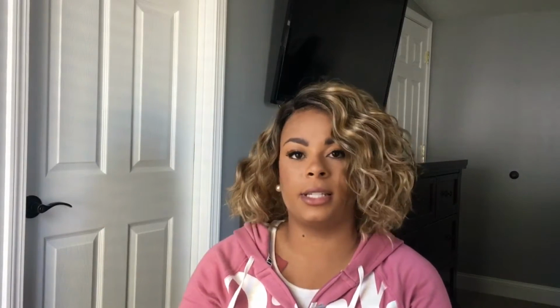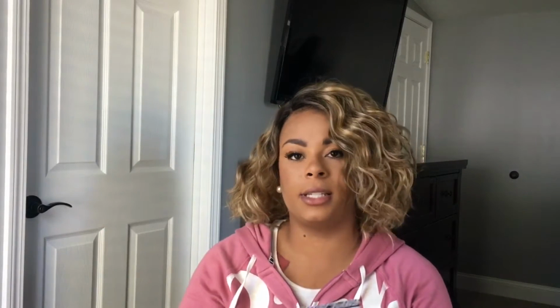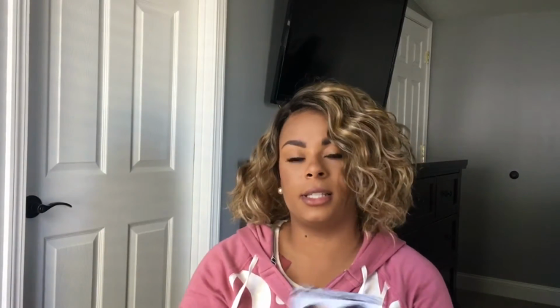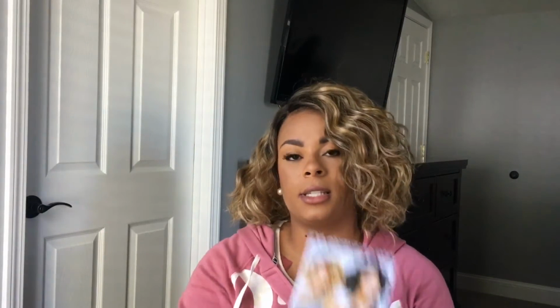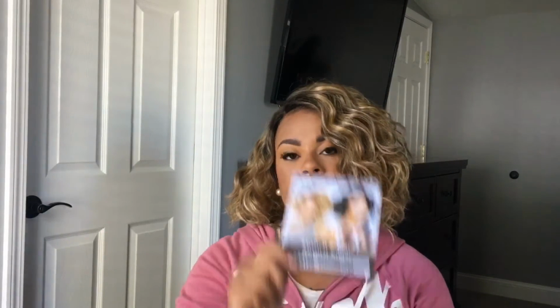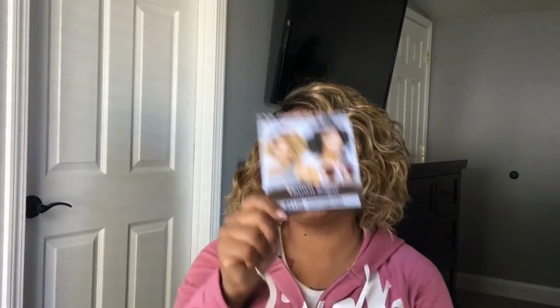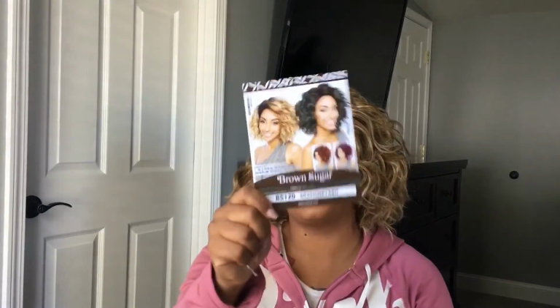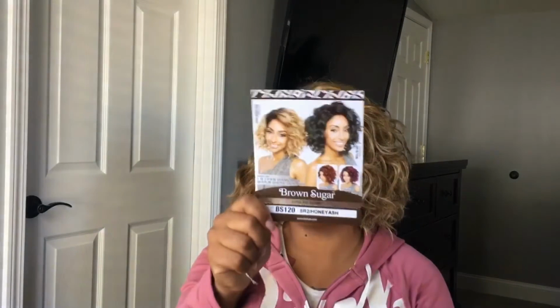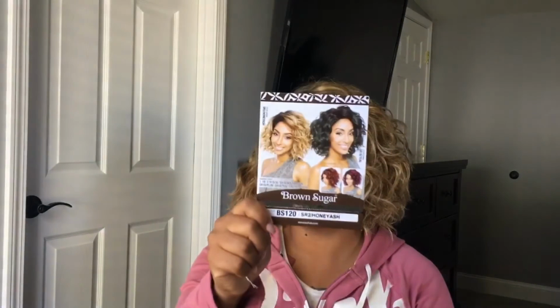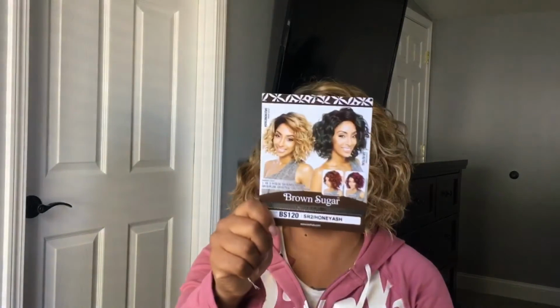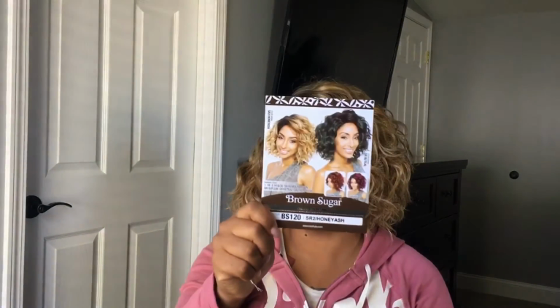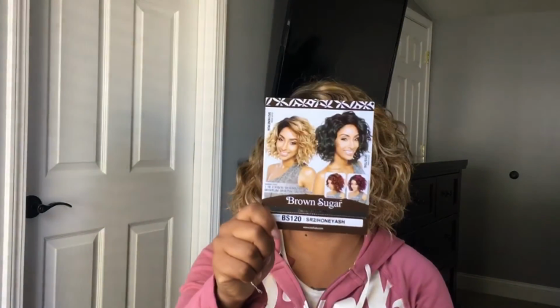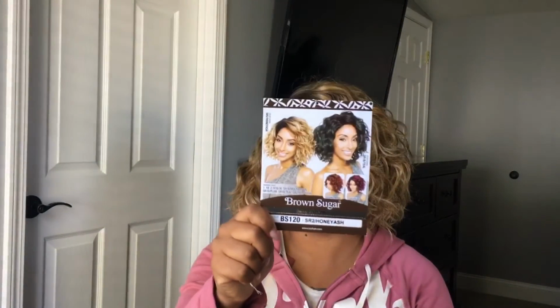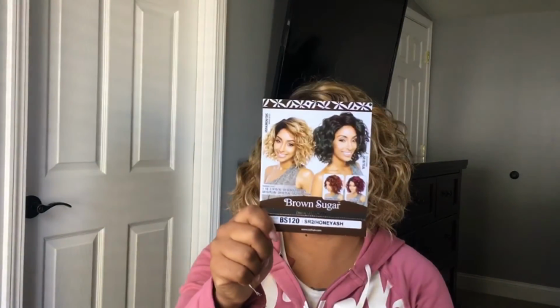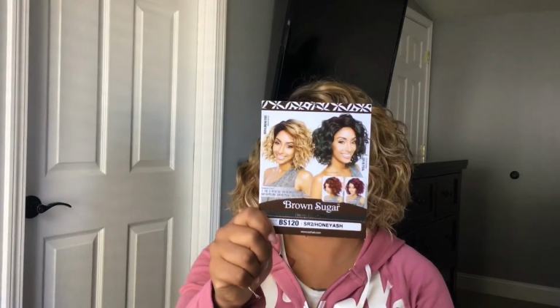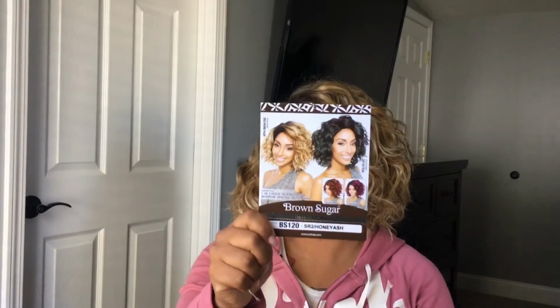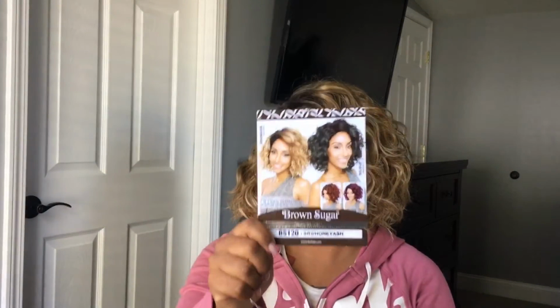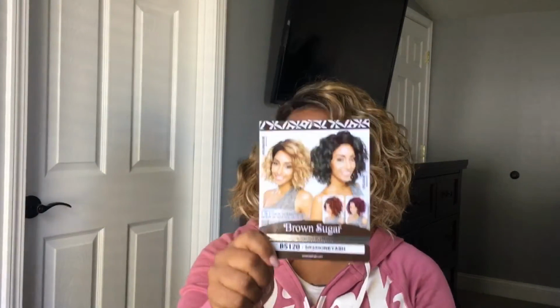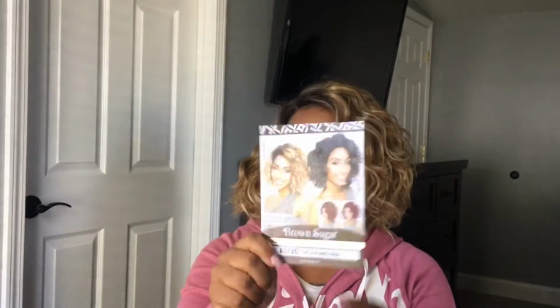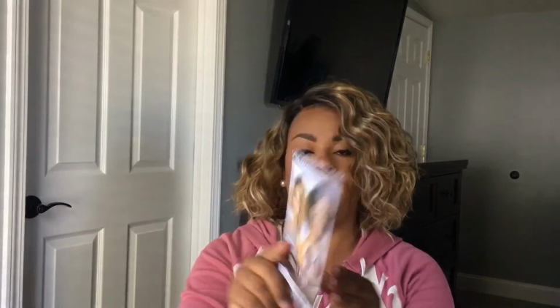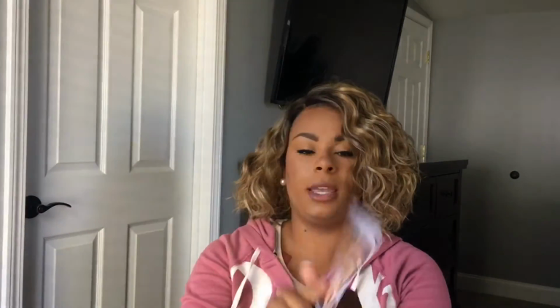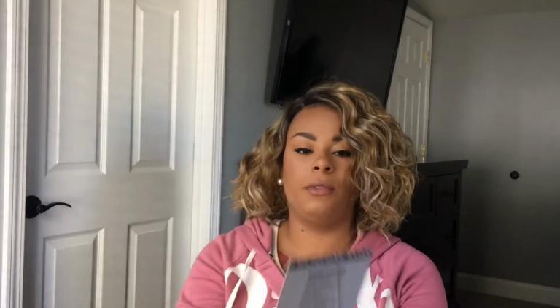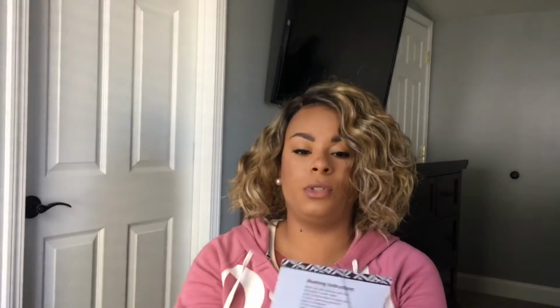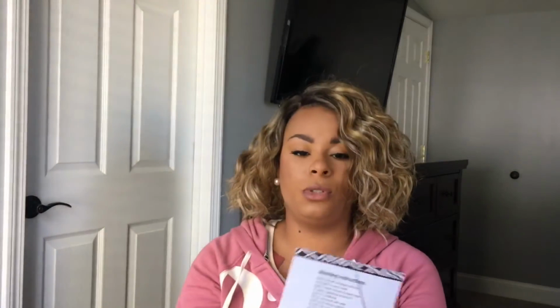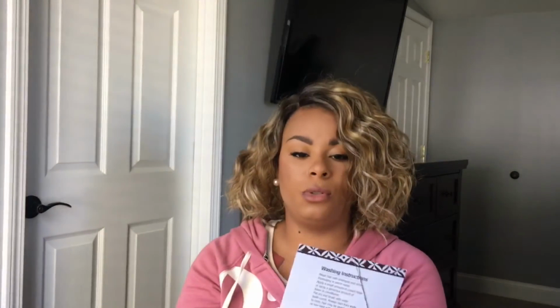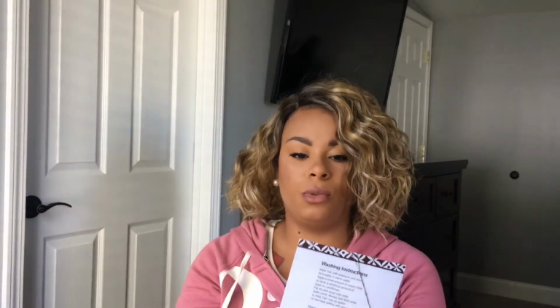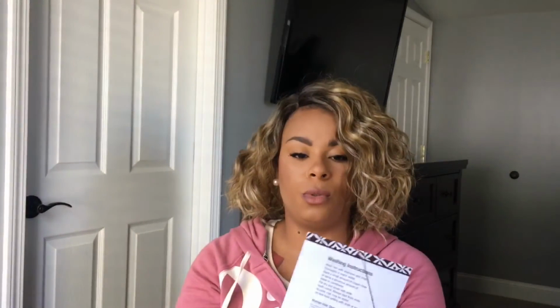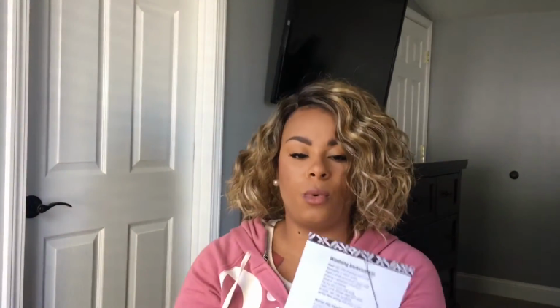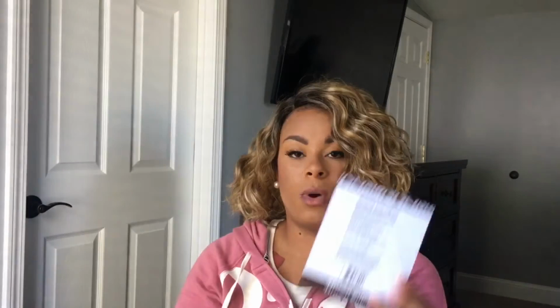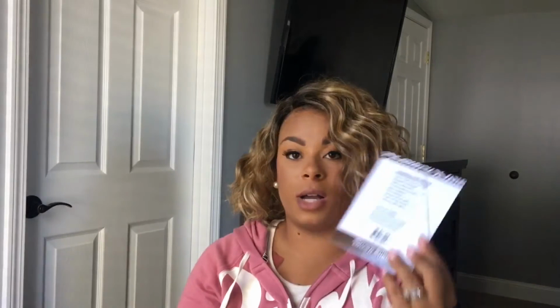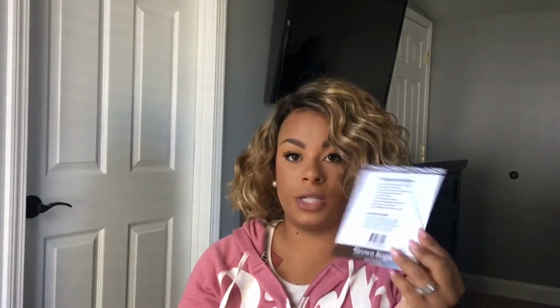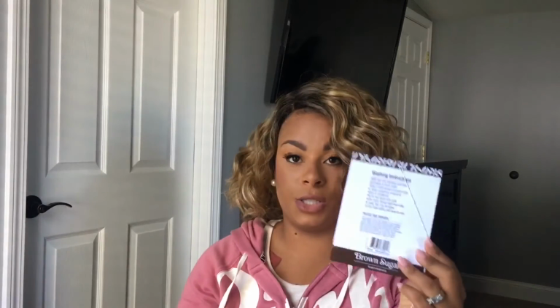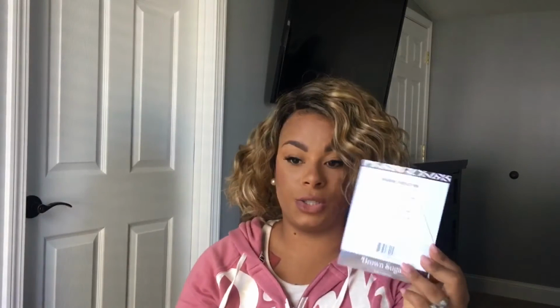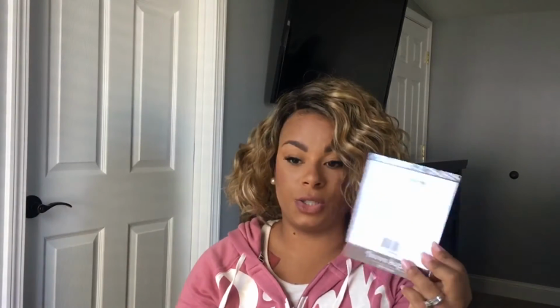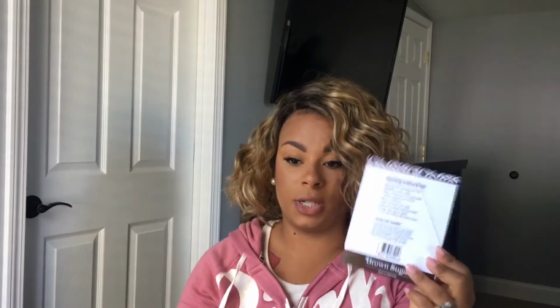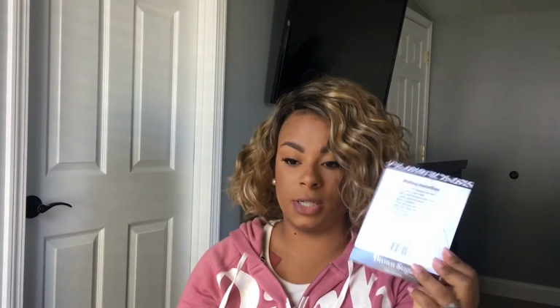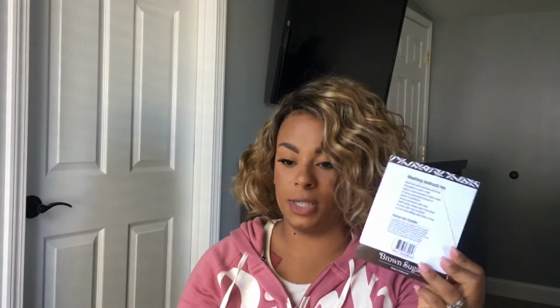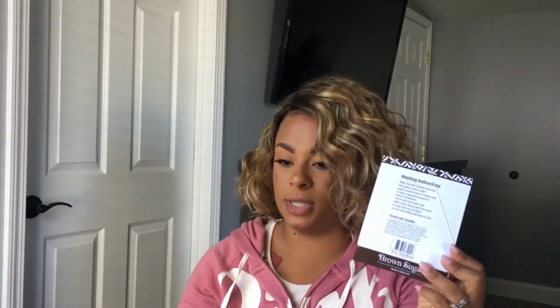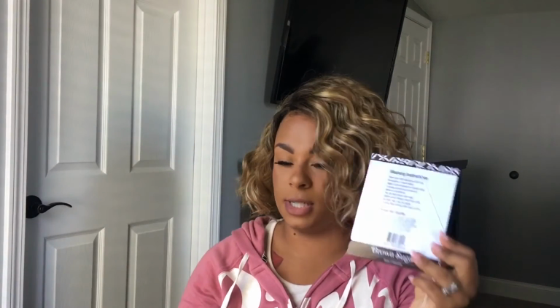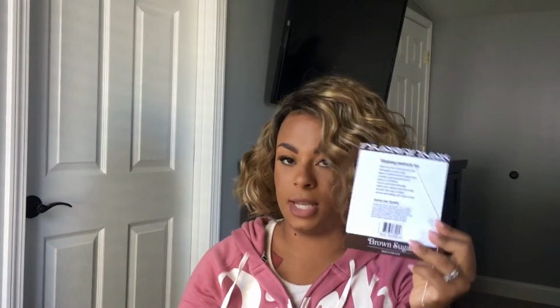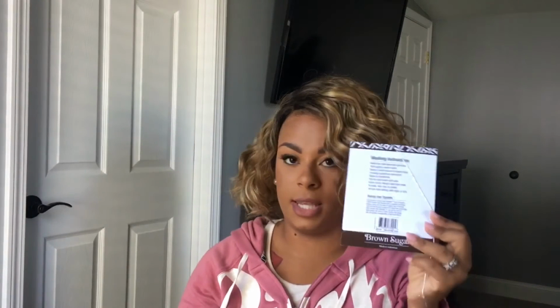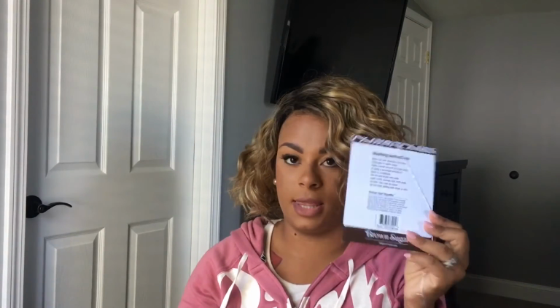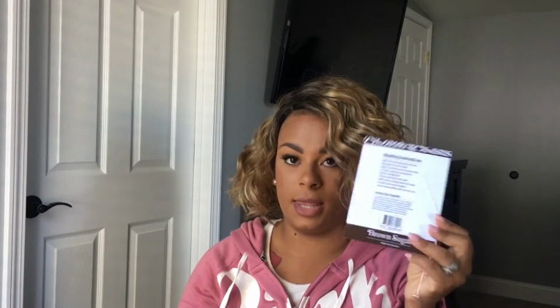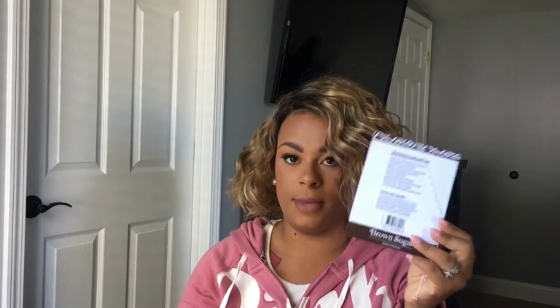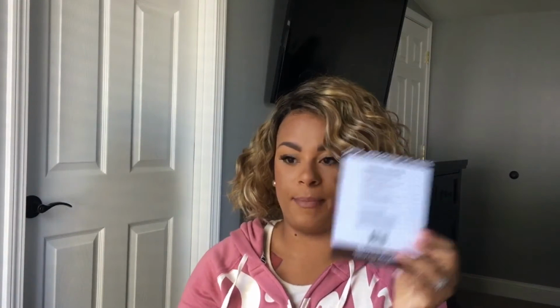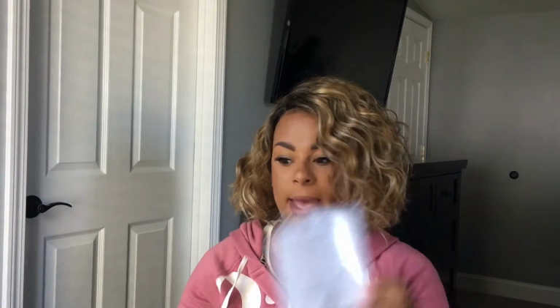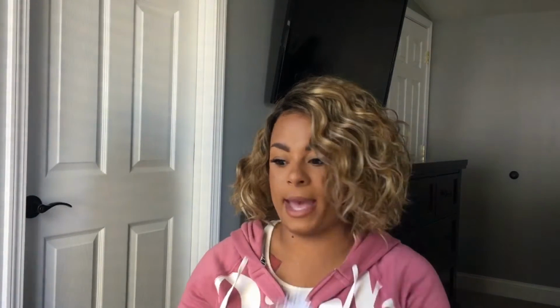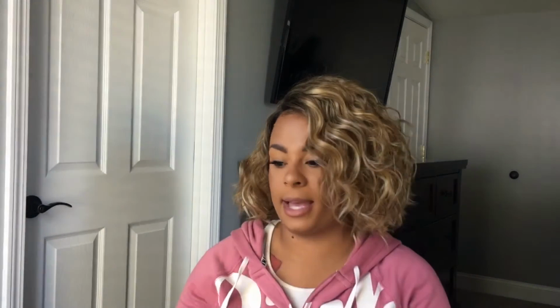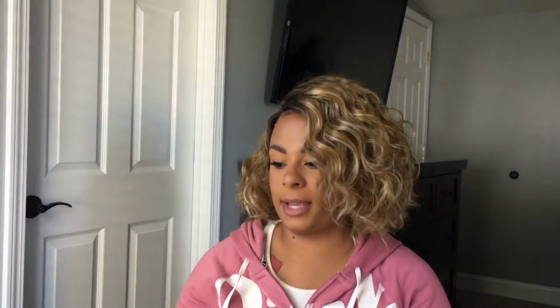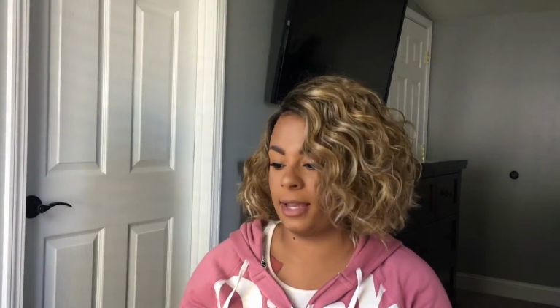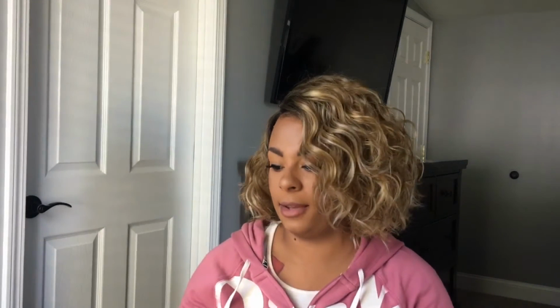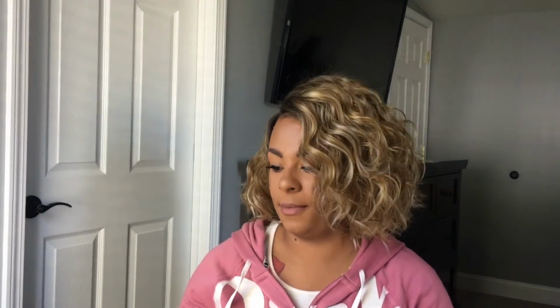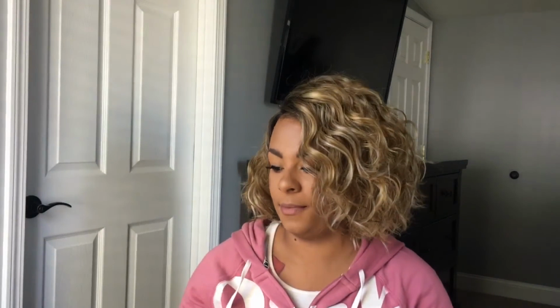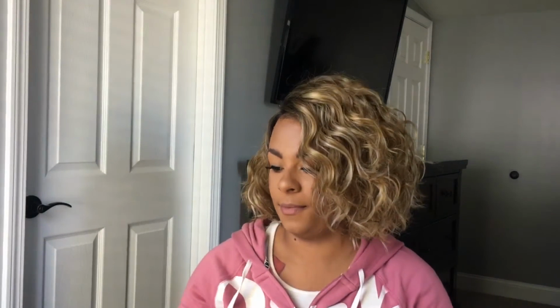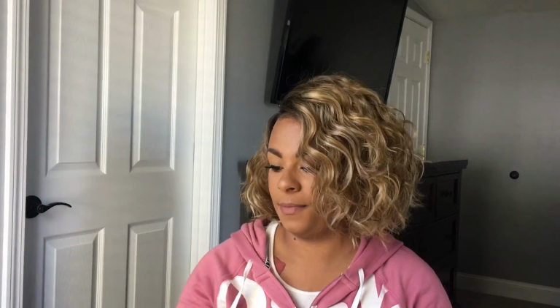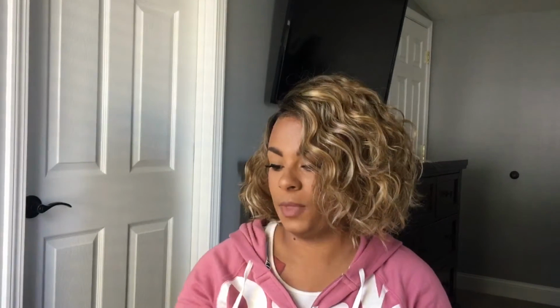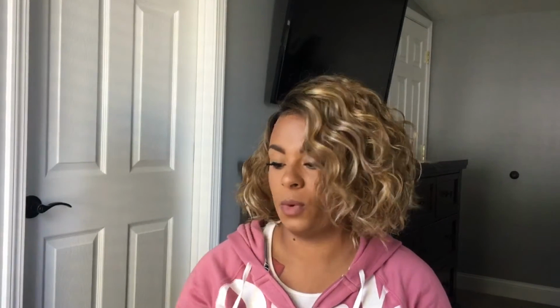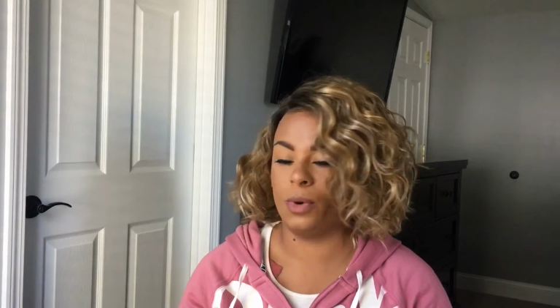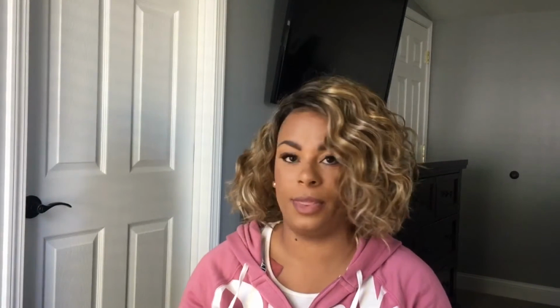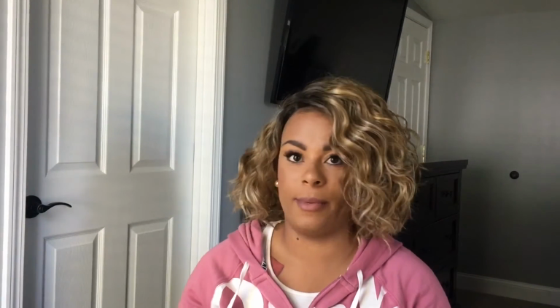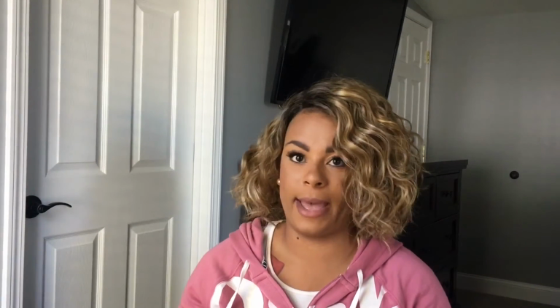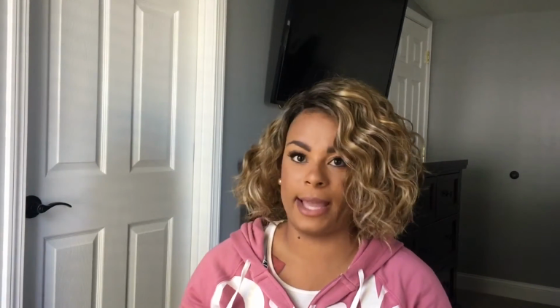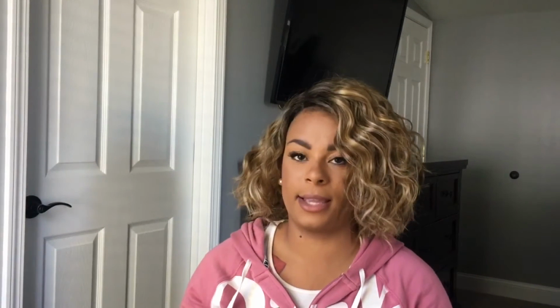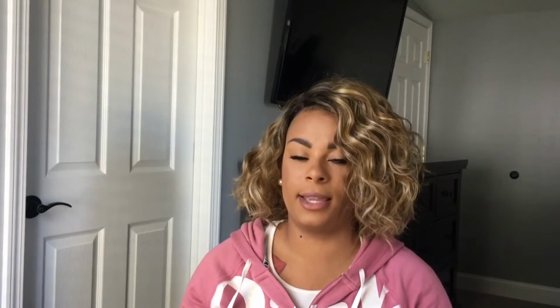This is the stock card. It gives you the wash instructions on the back.